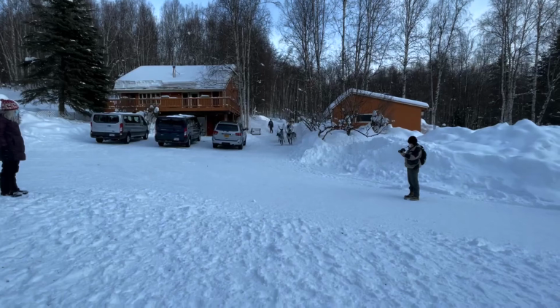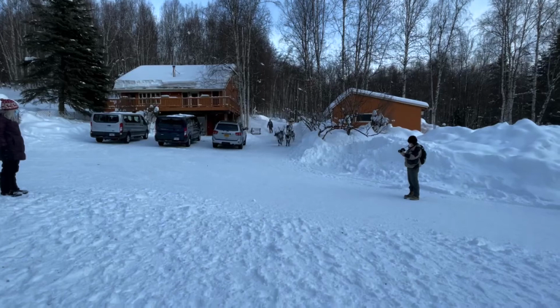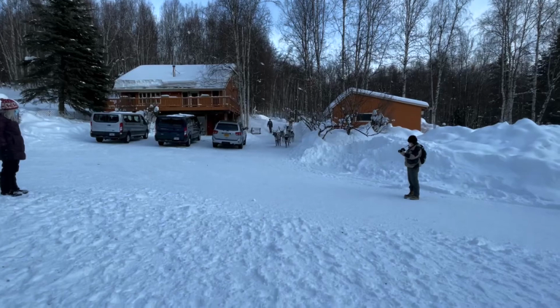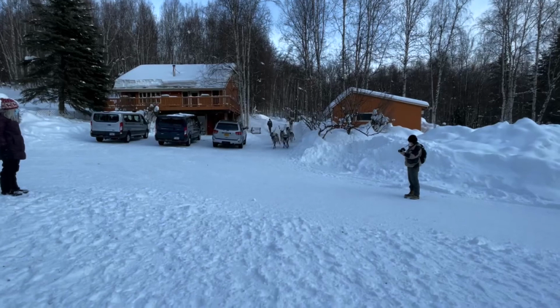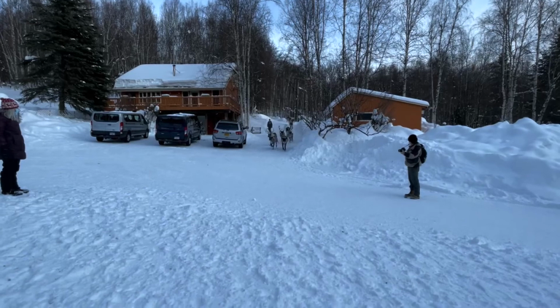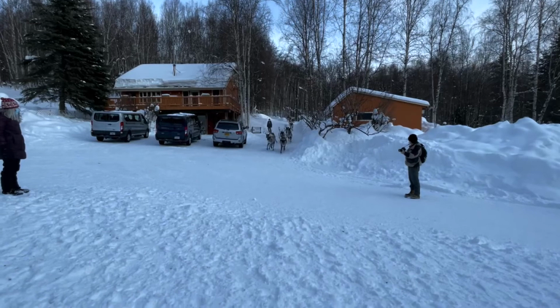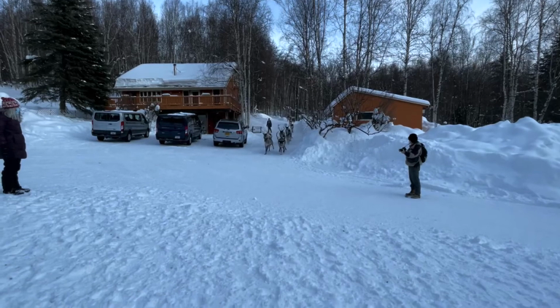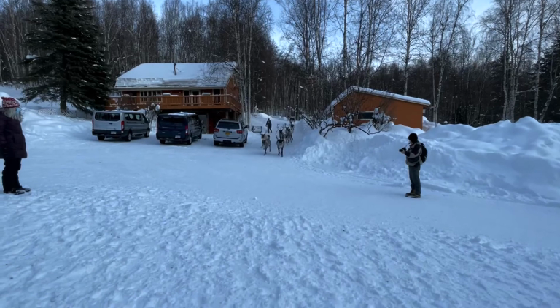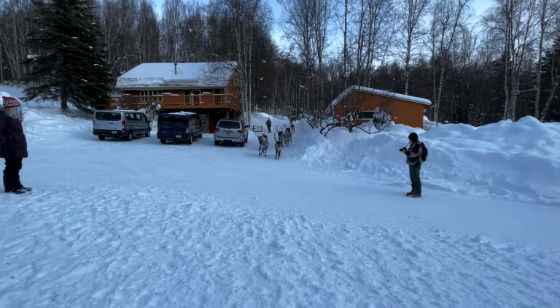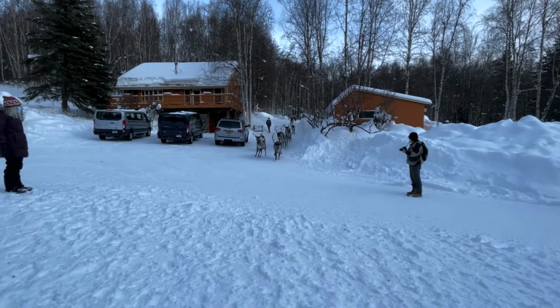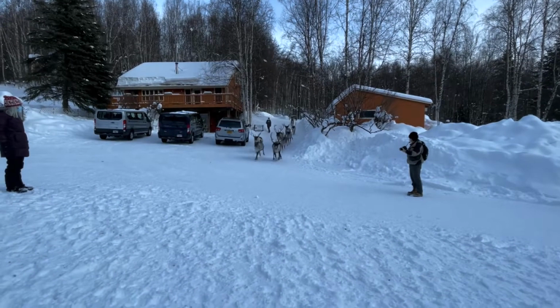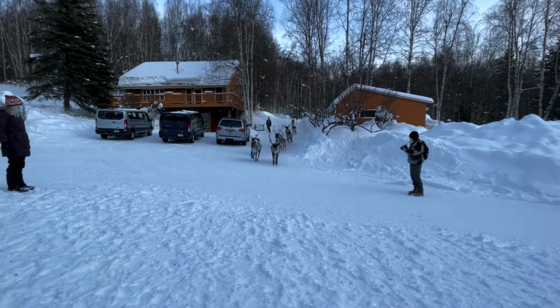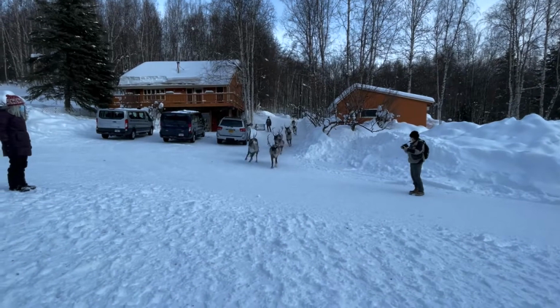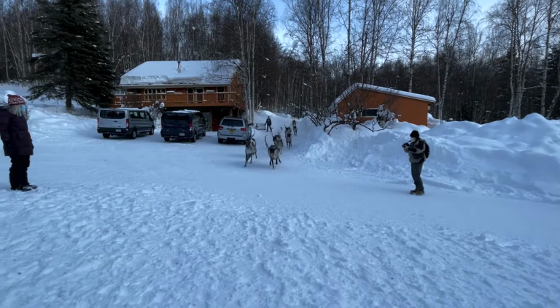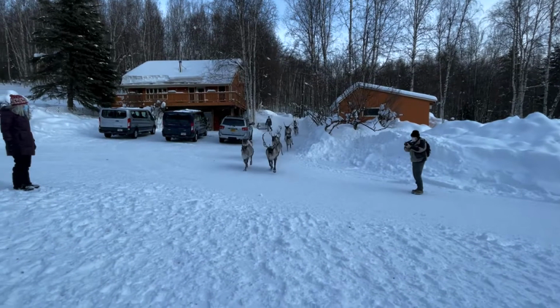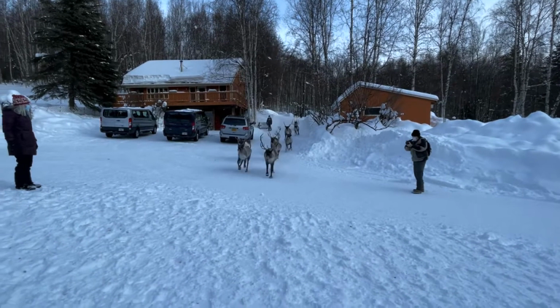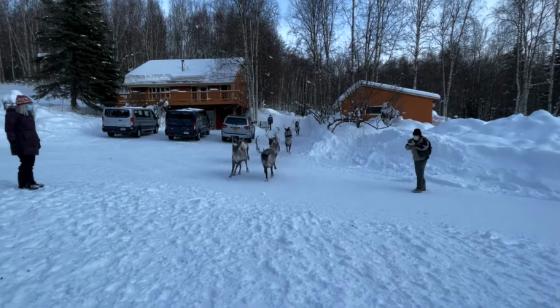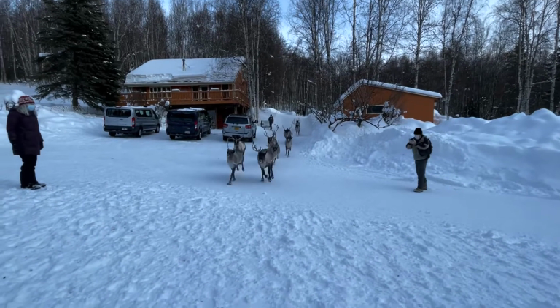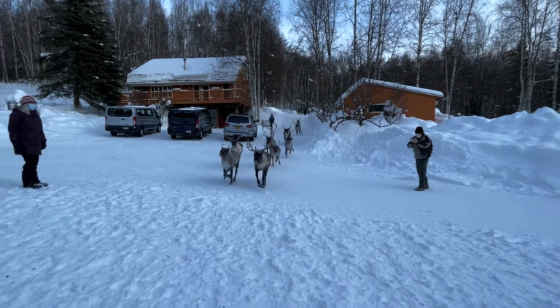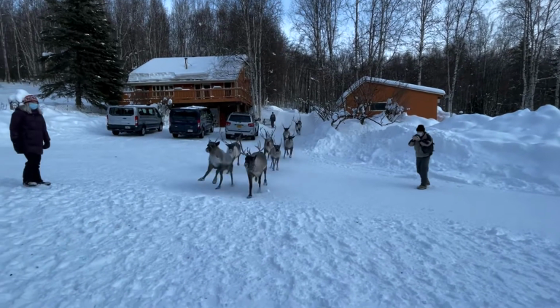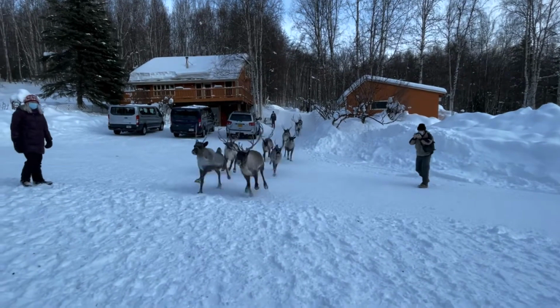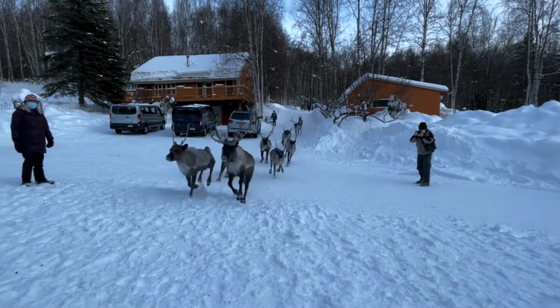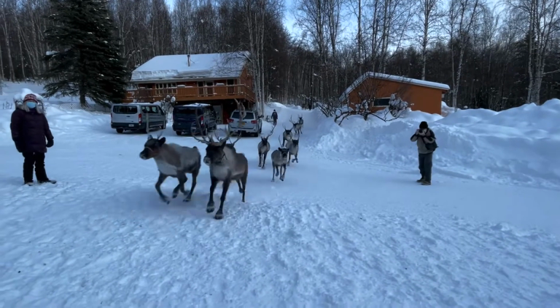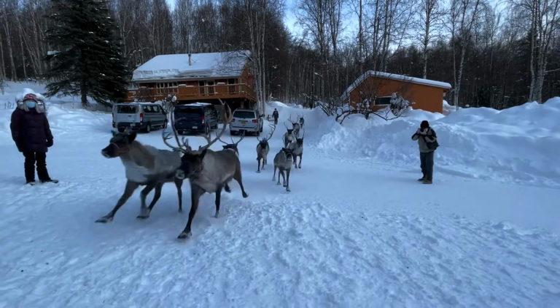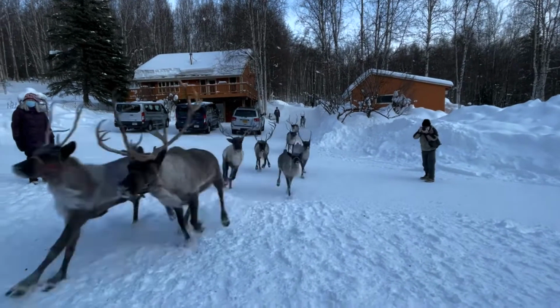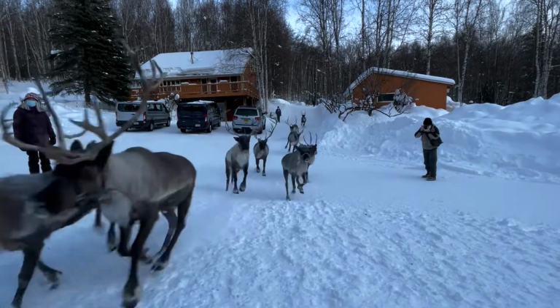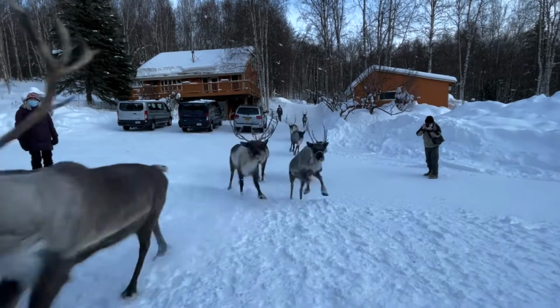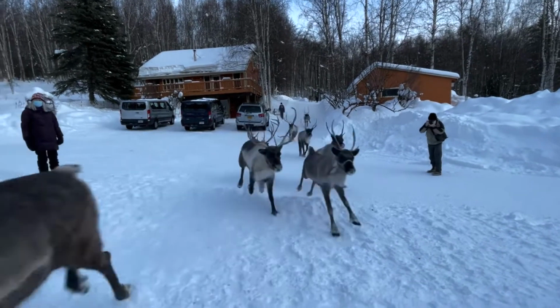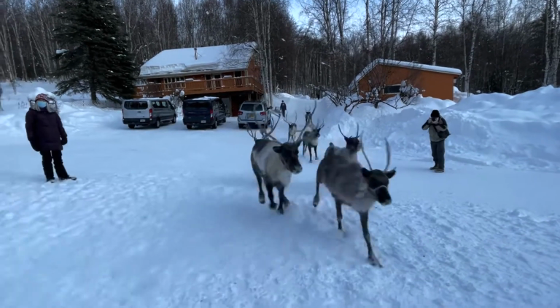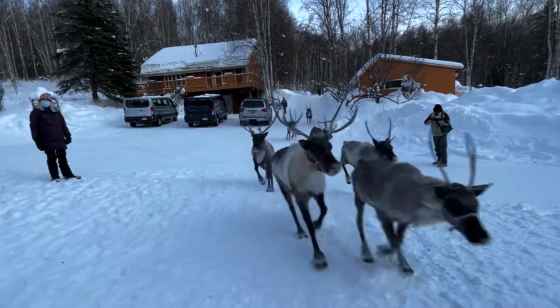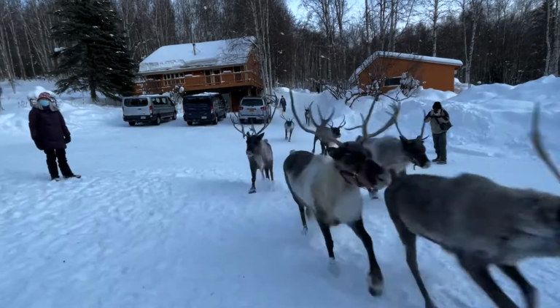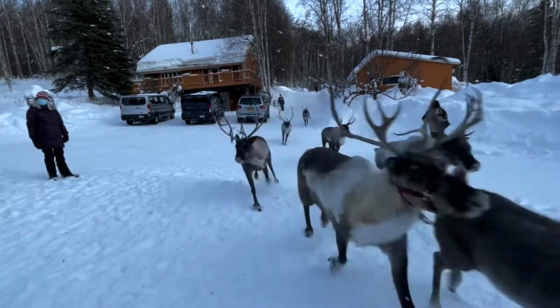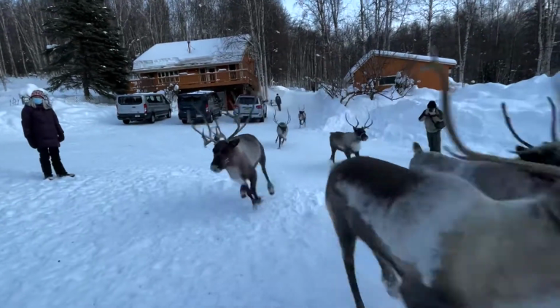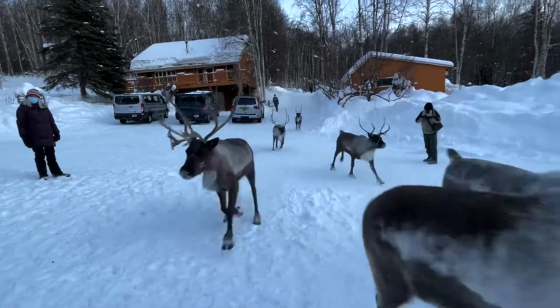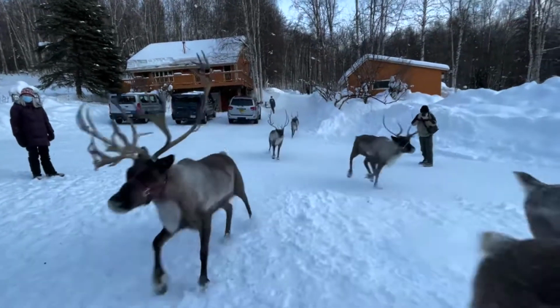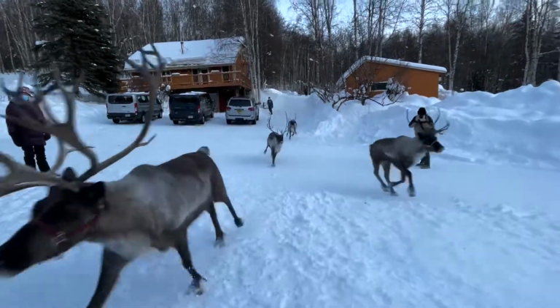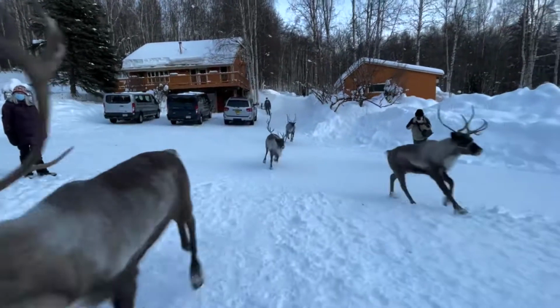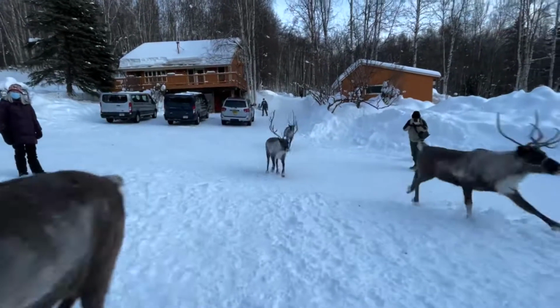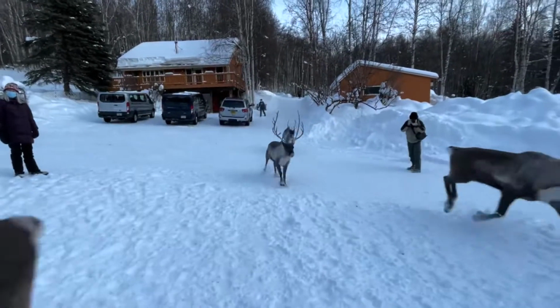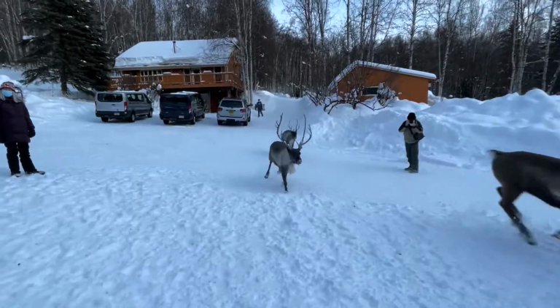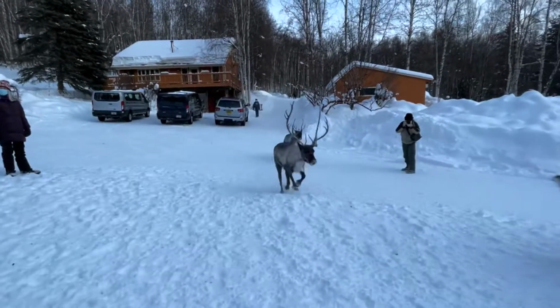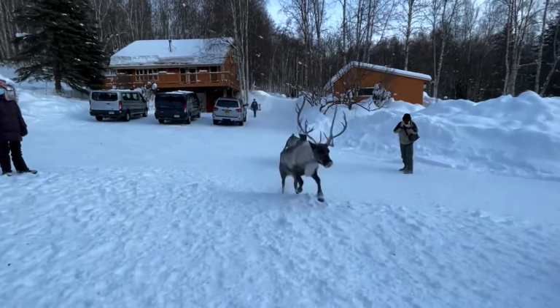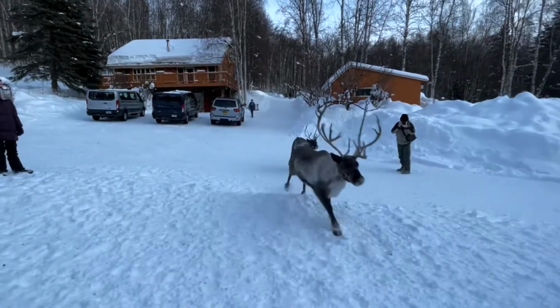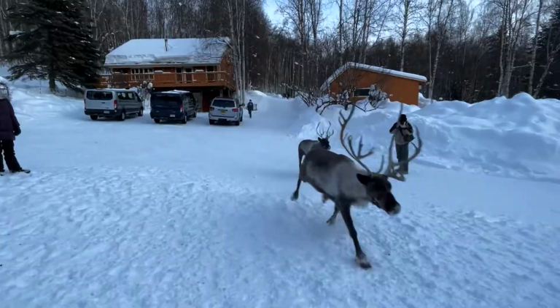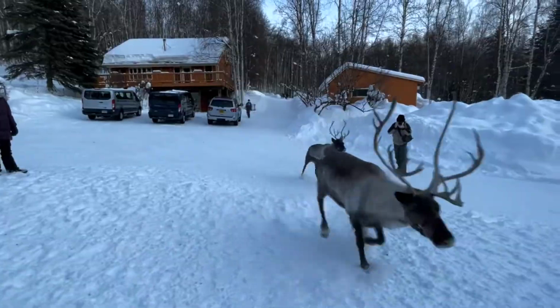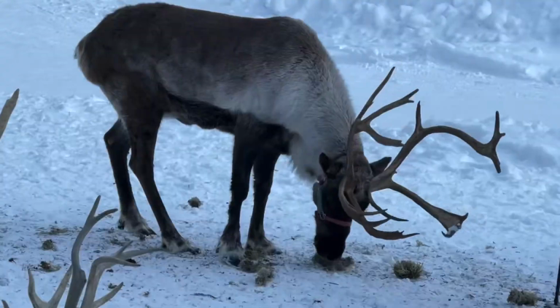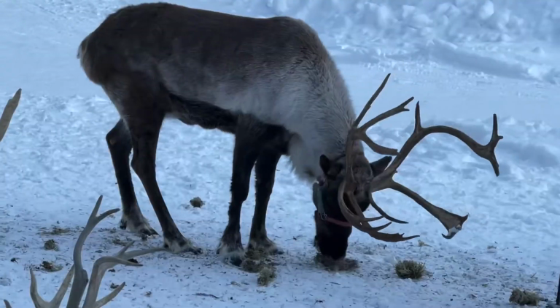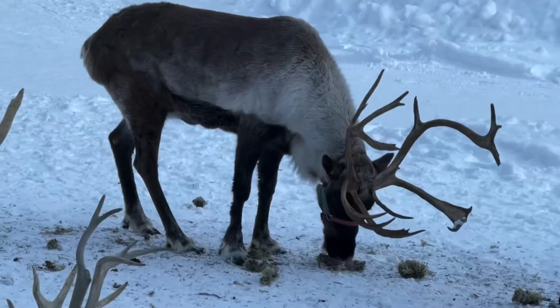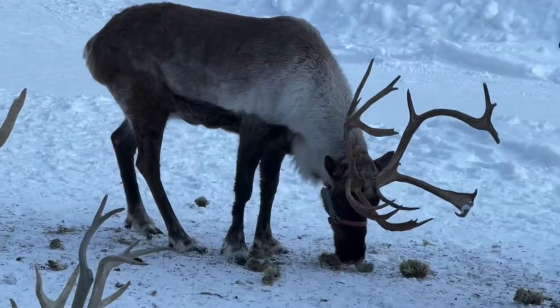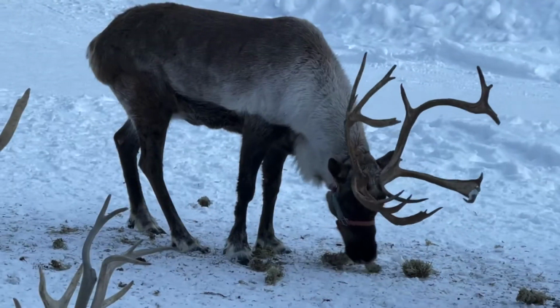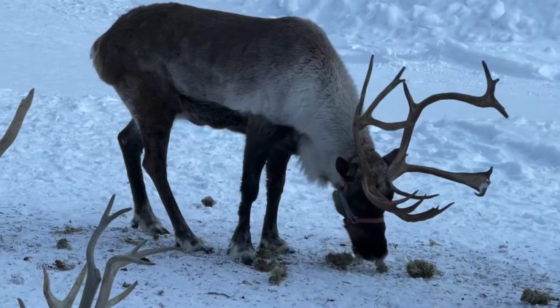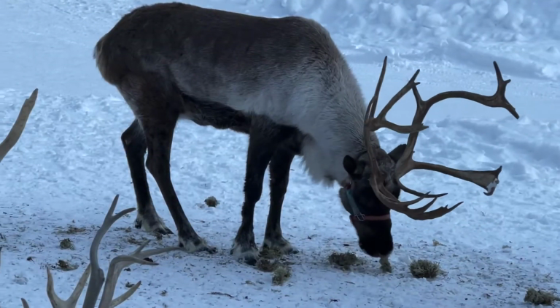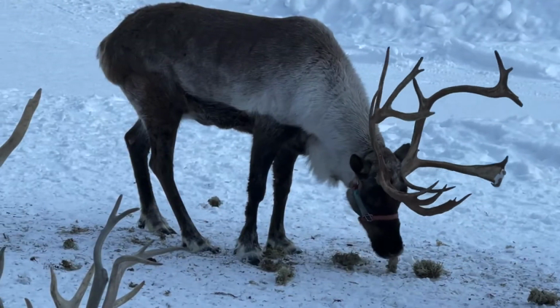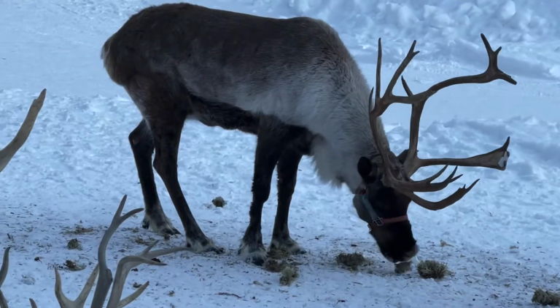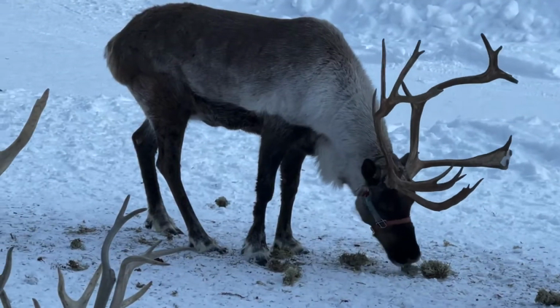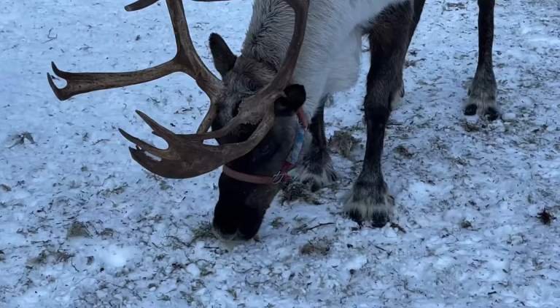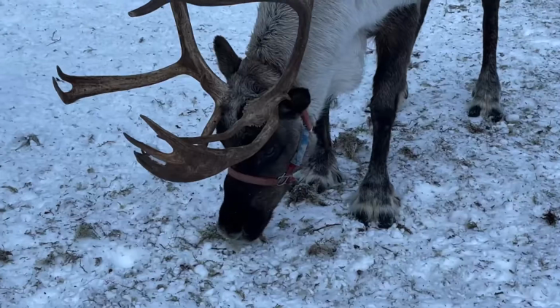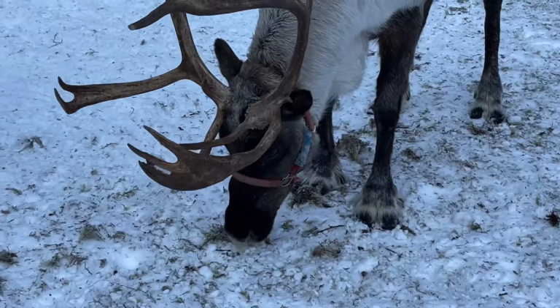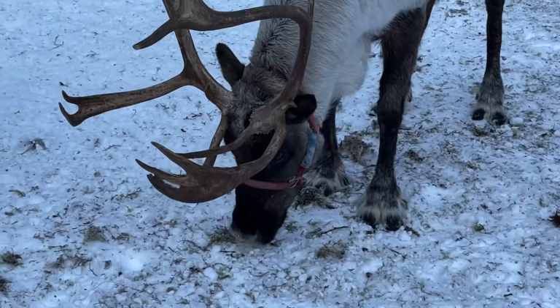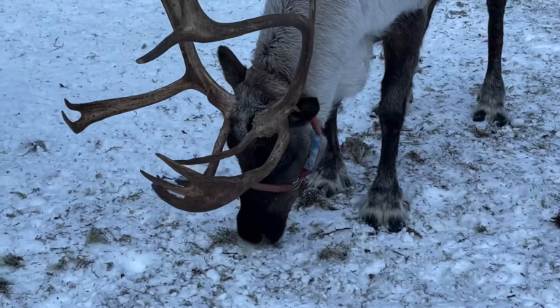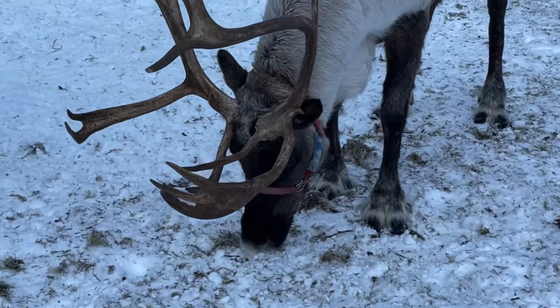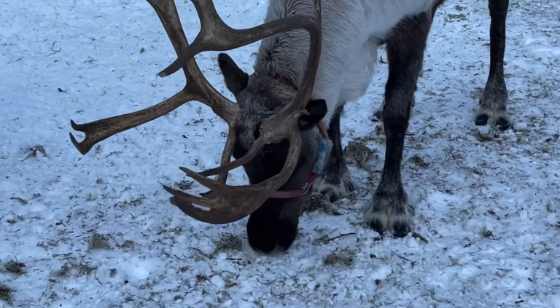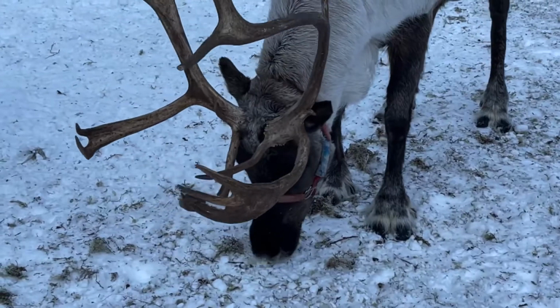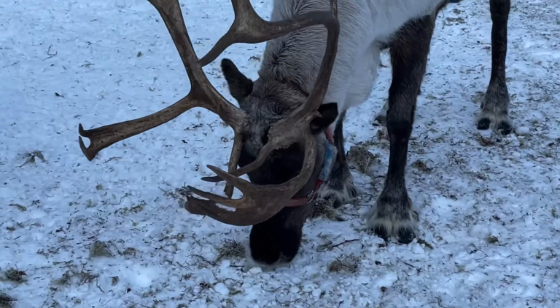Oh my gosh, they're coming fast. Oh my gosh, that's crazy. That's the run for snack time.